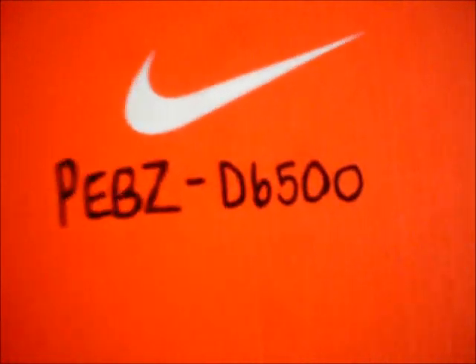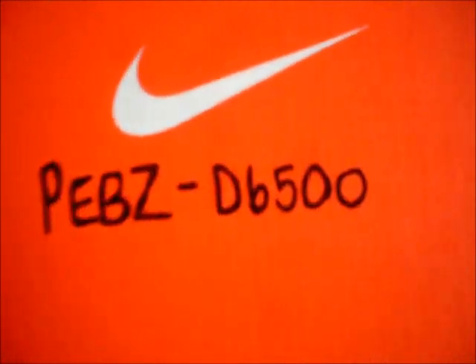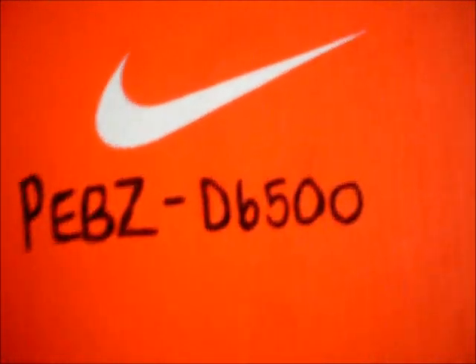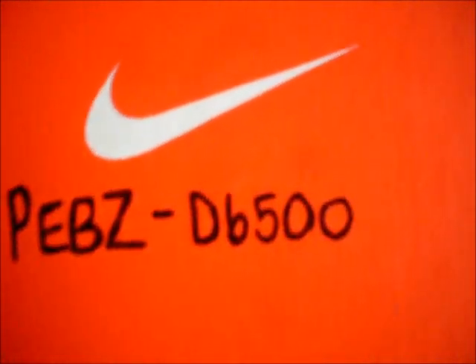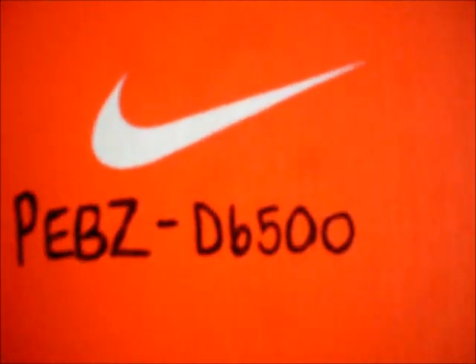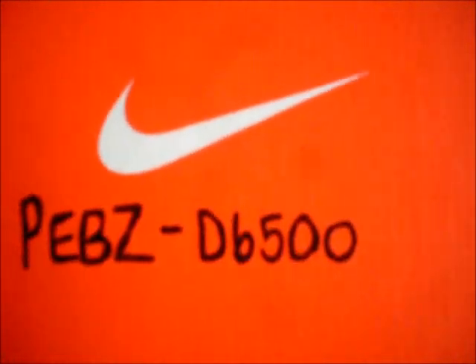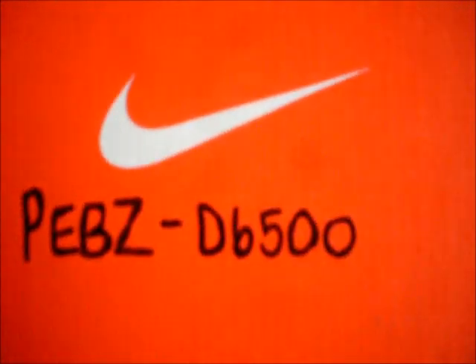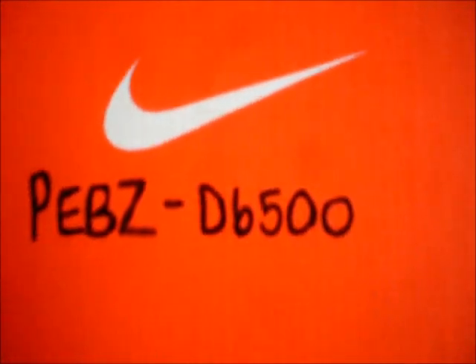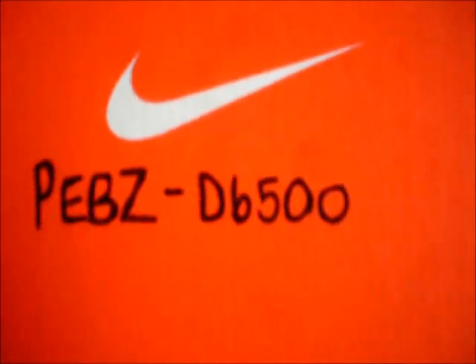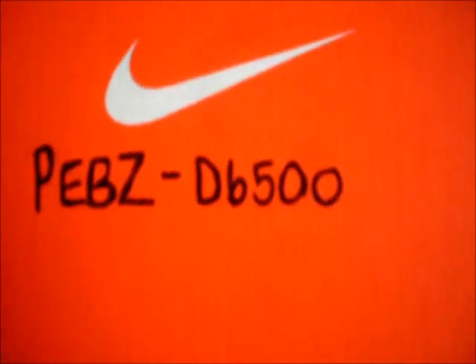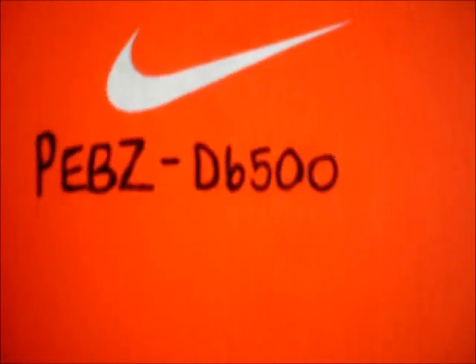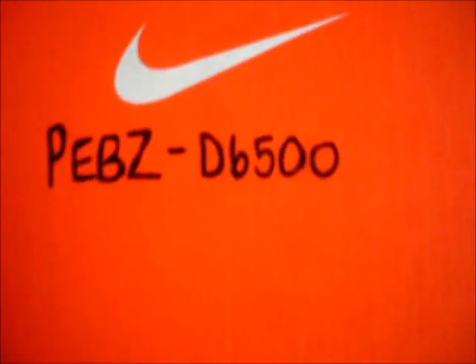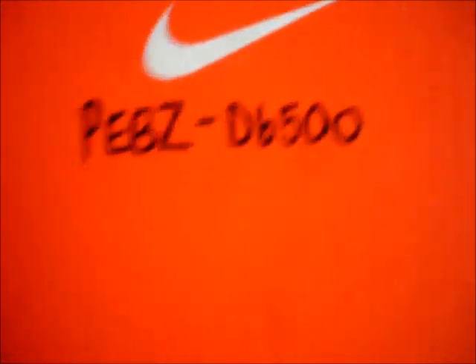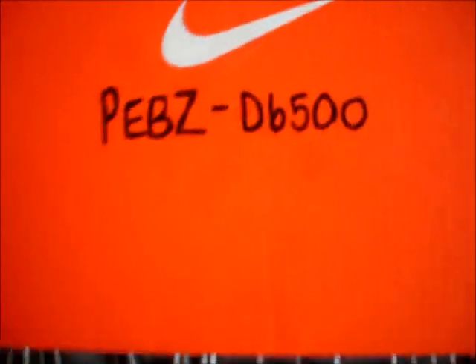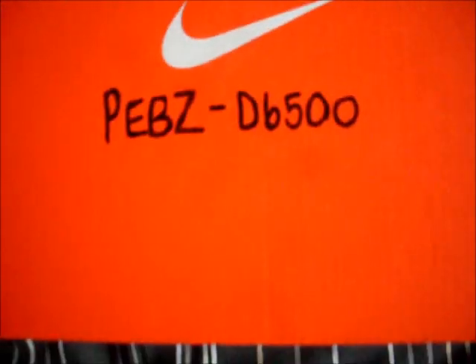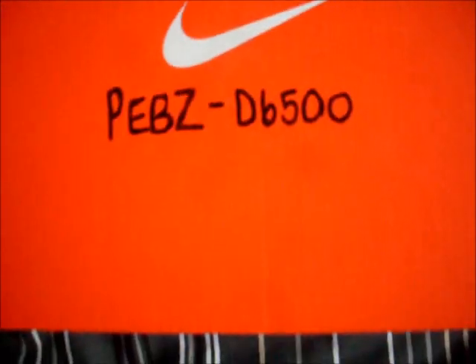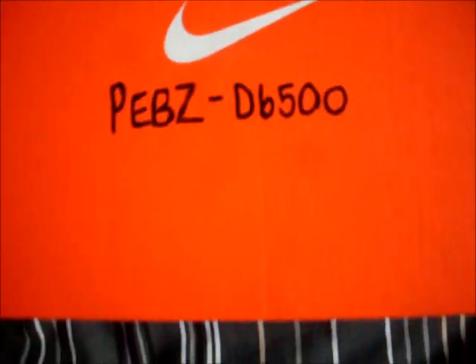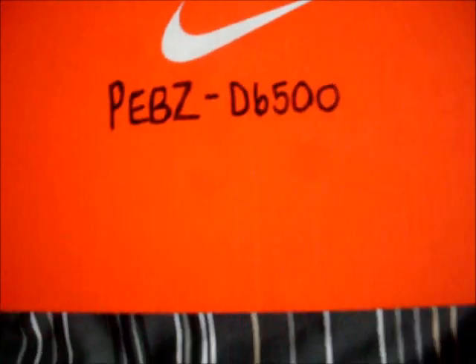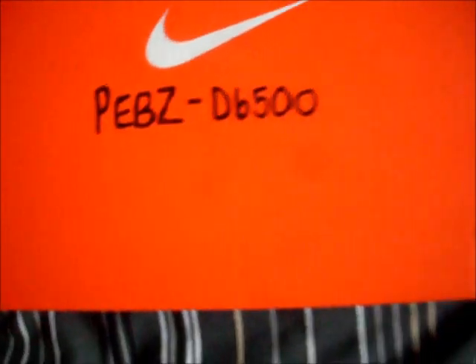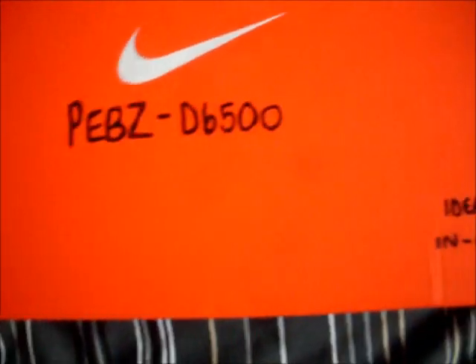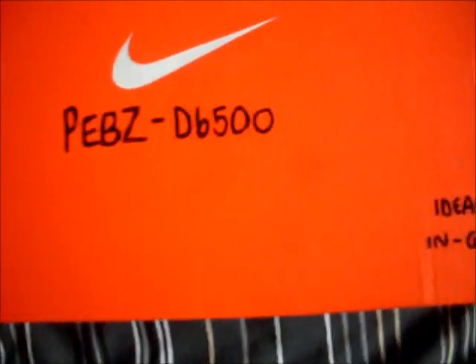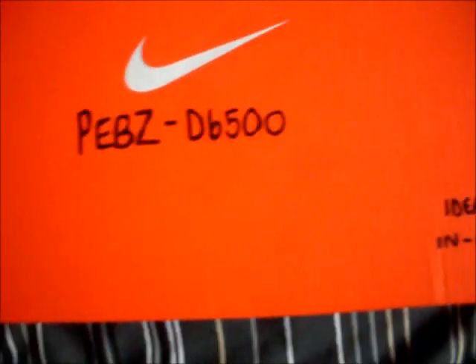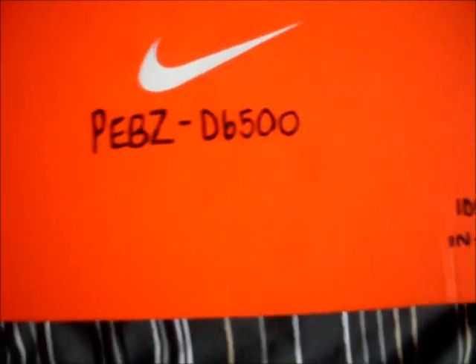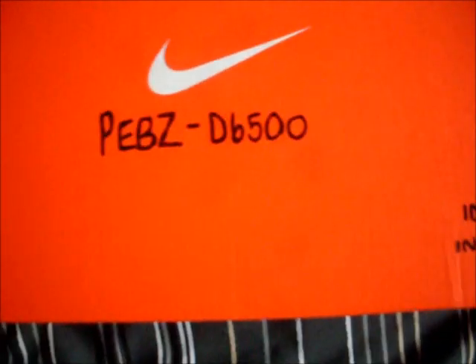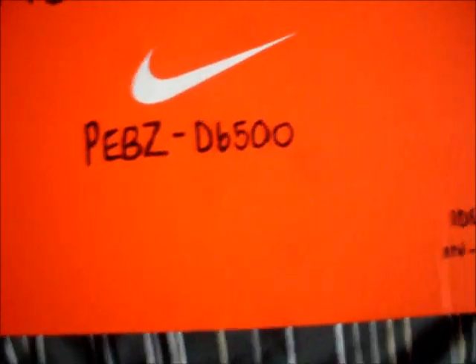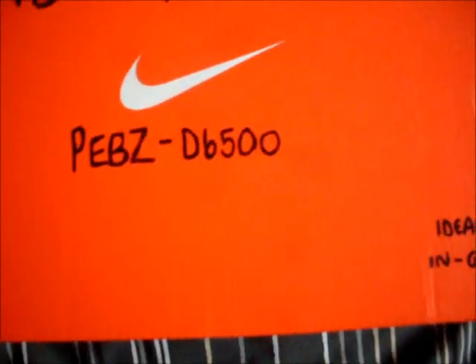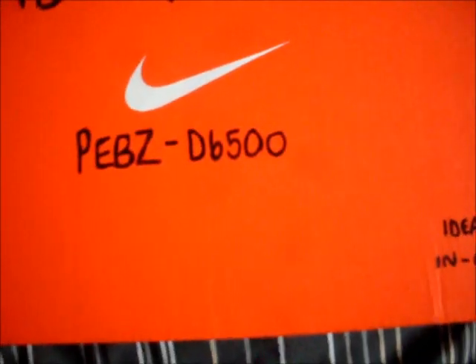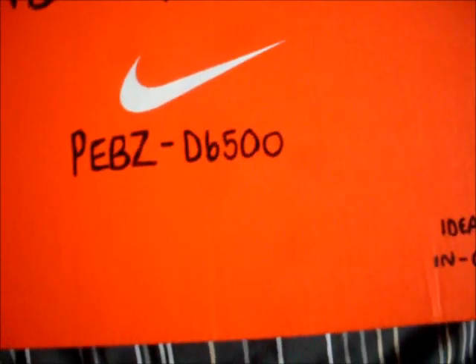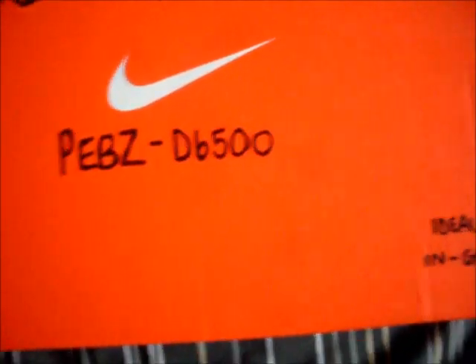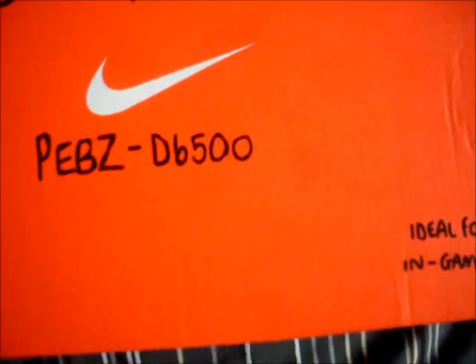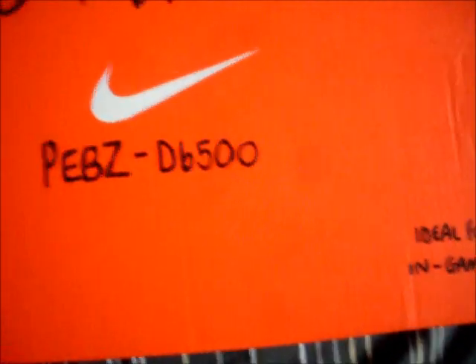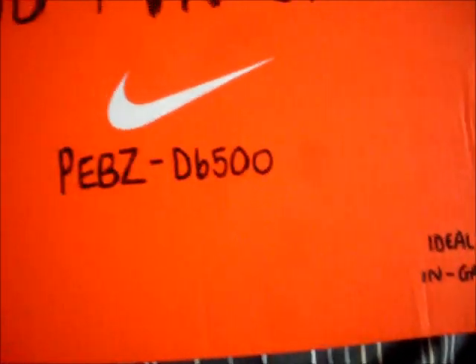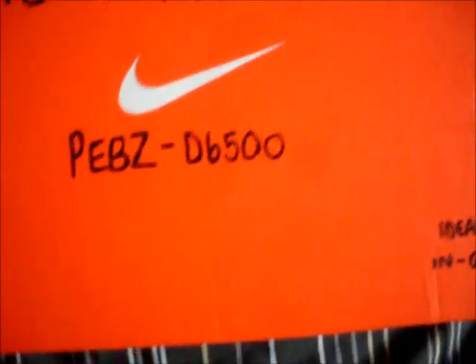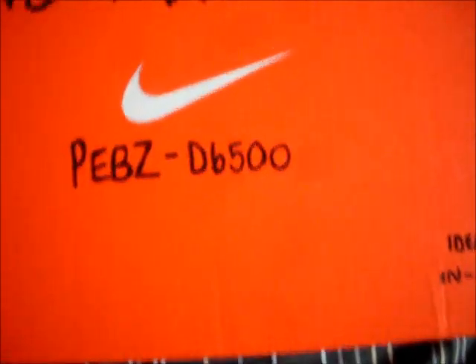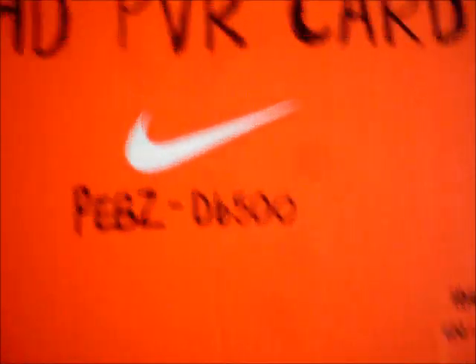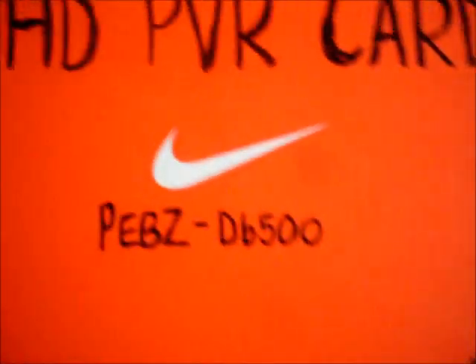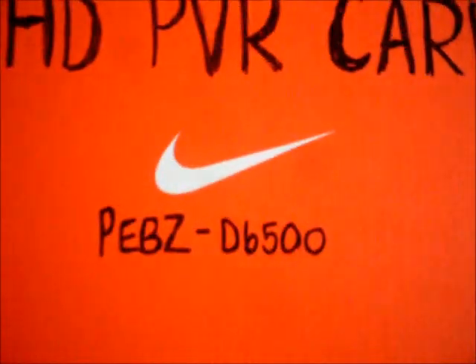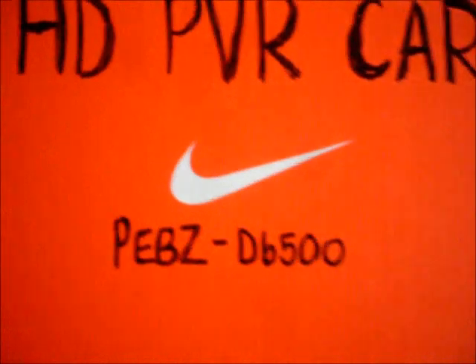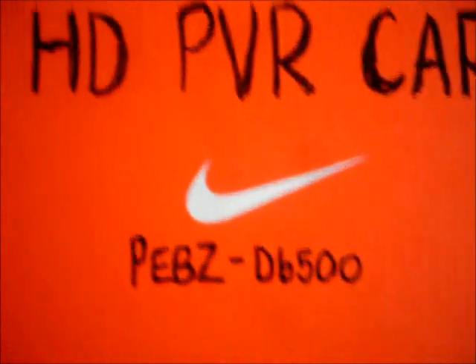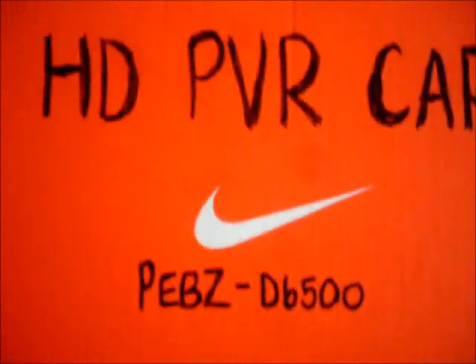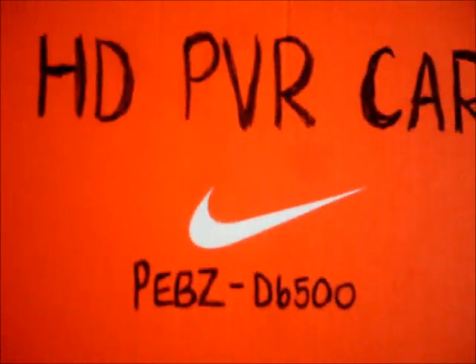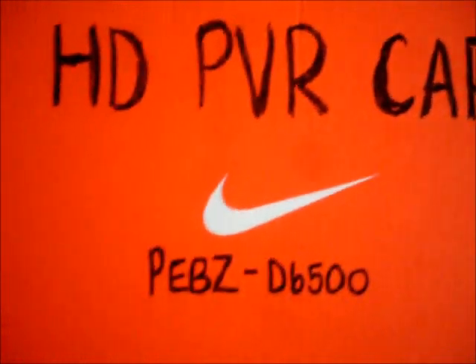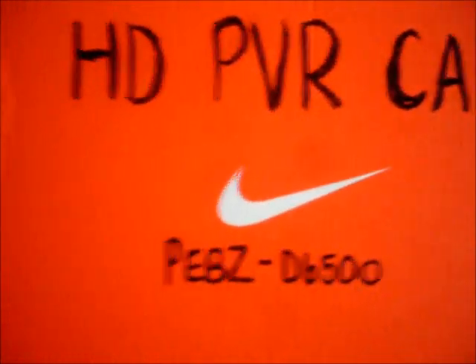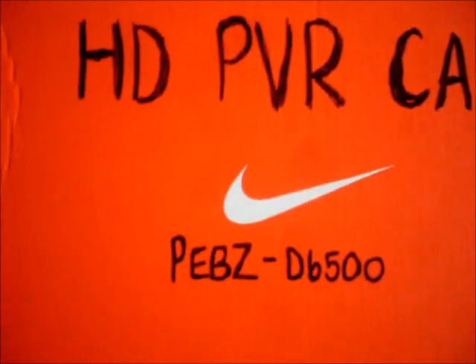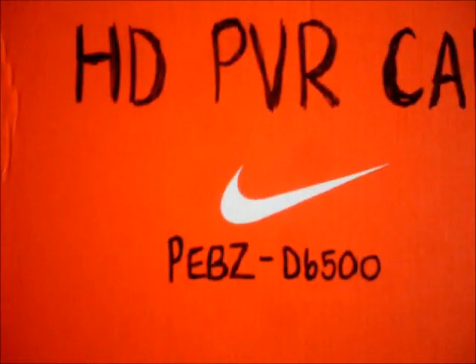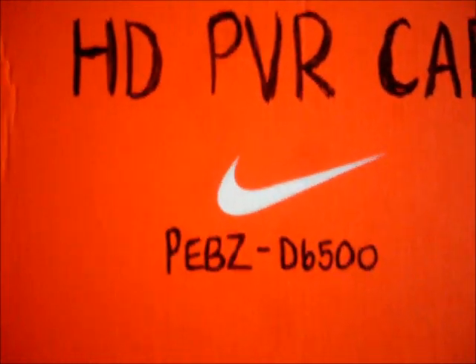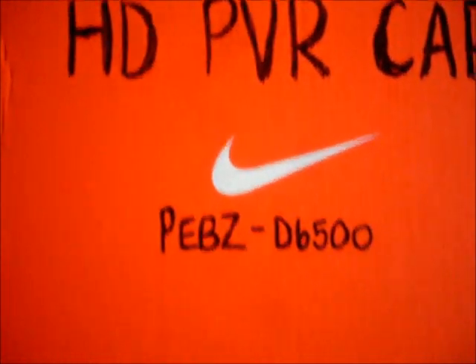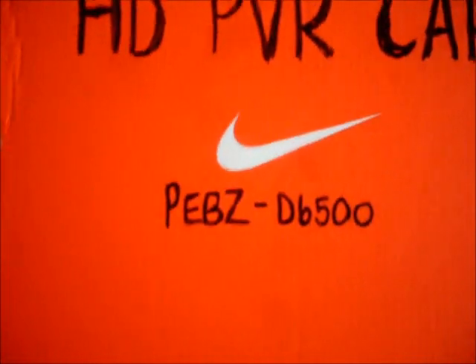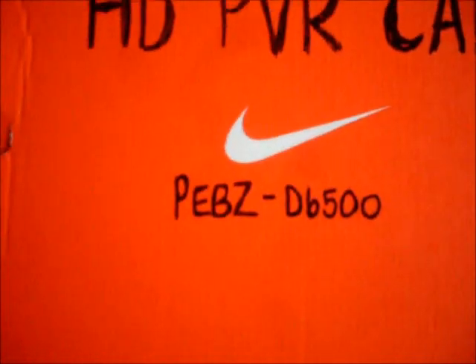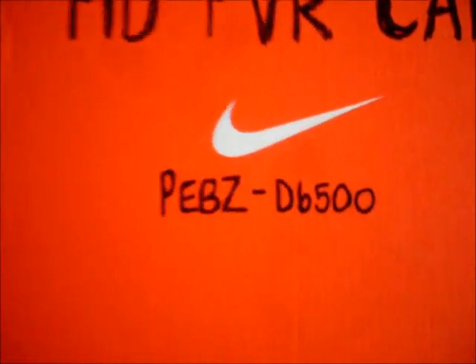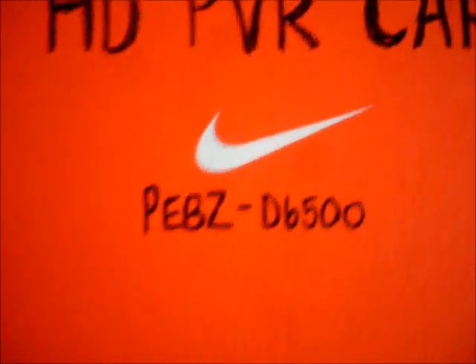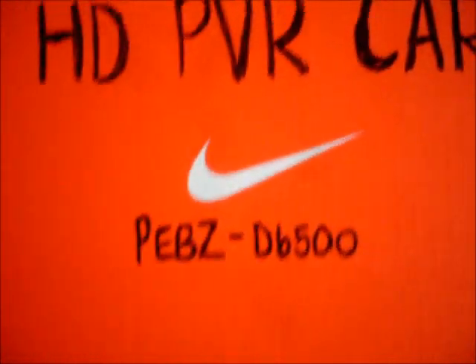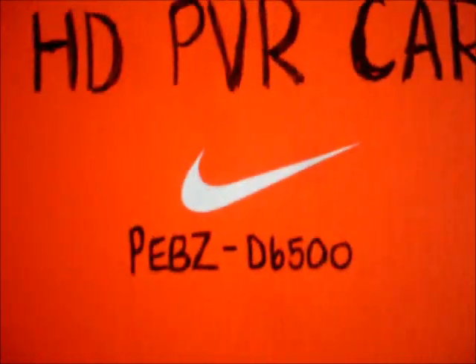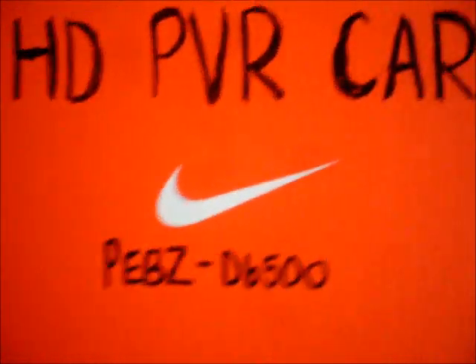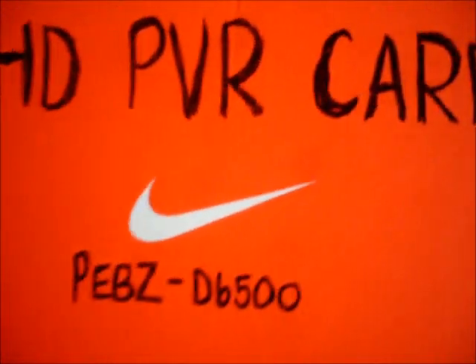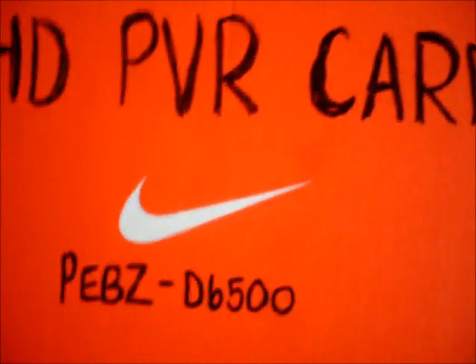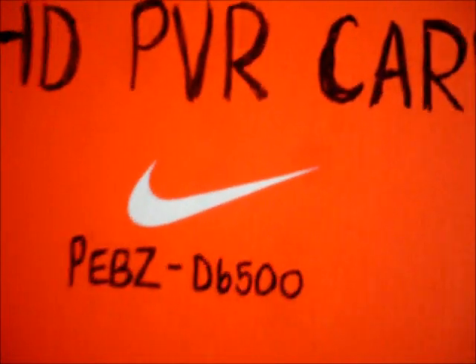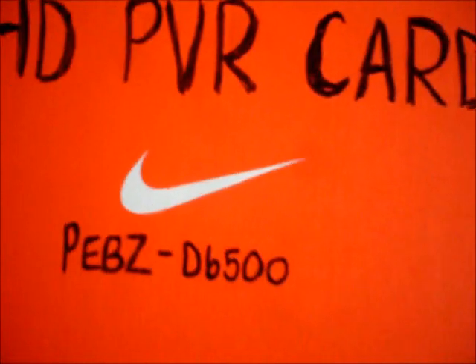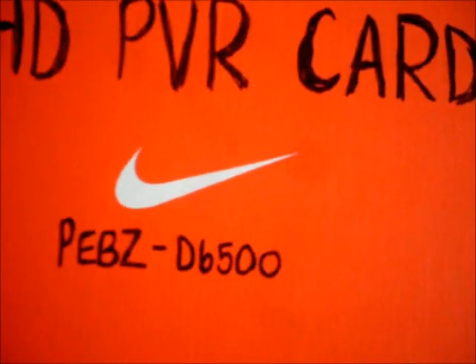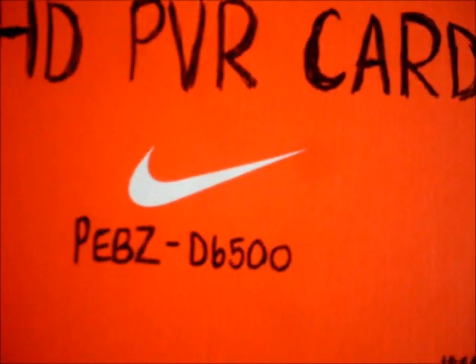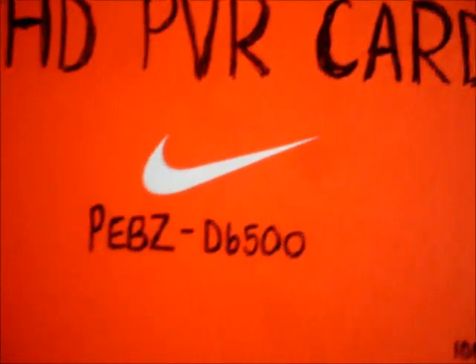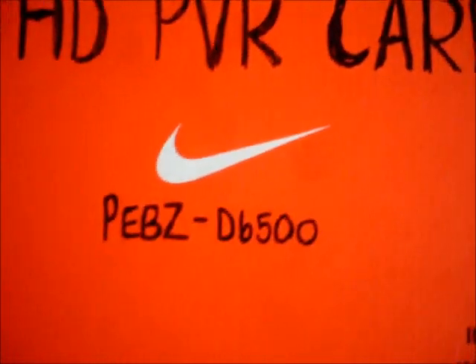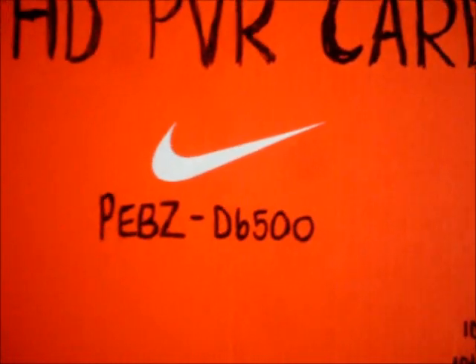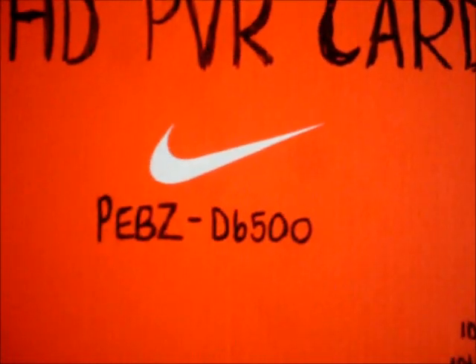So that's what's inside this HD PBR card — it's the PEBS D6500 for those interested in purchasing it. That's it really, thanks for watching, subscribe and chew my balls, subscribe.